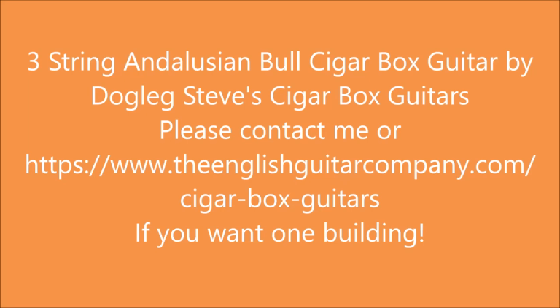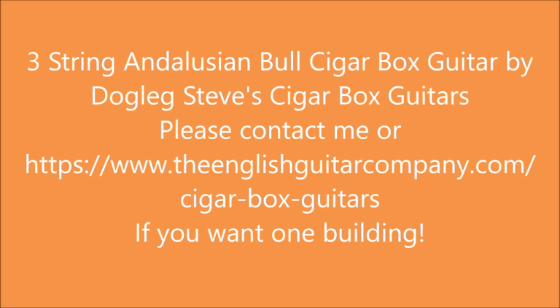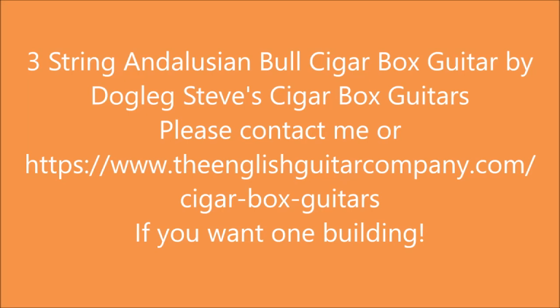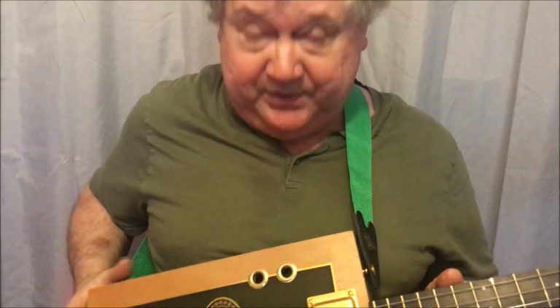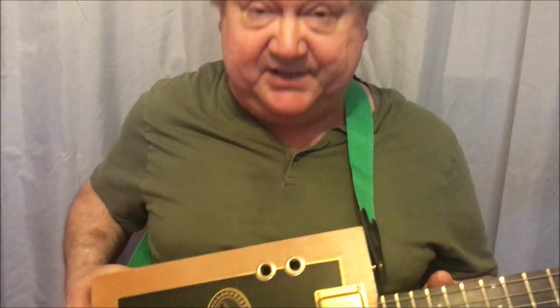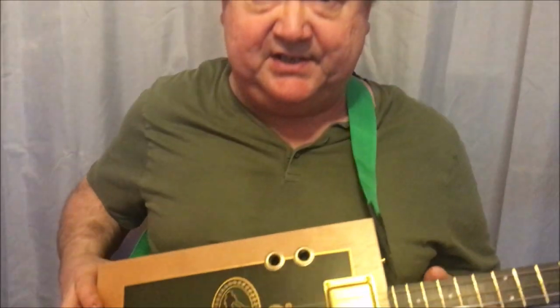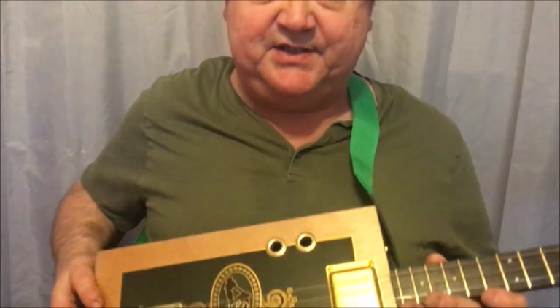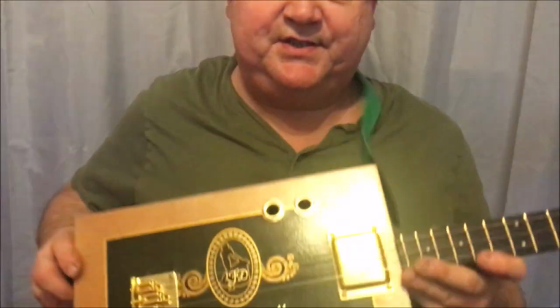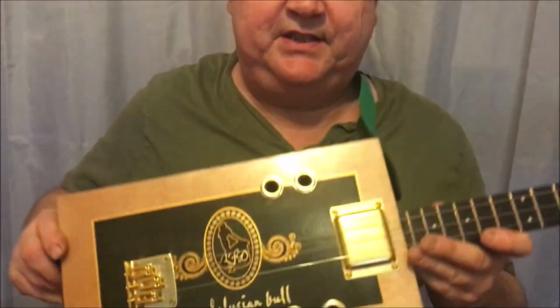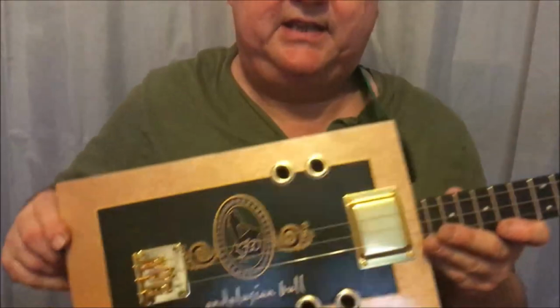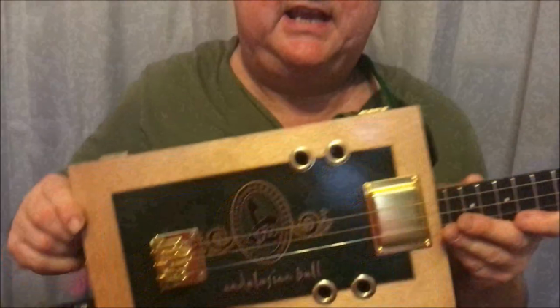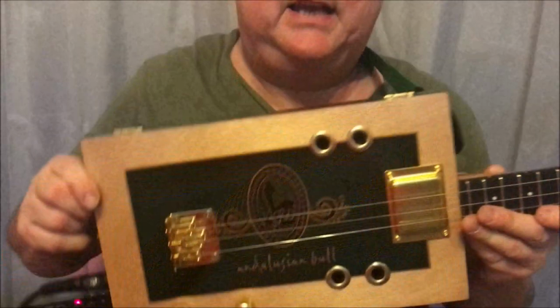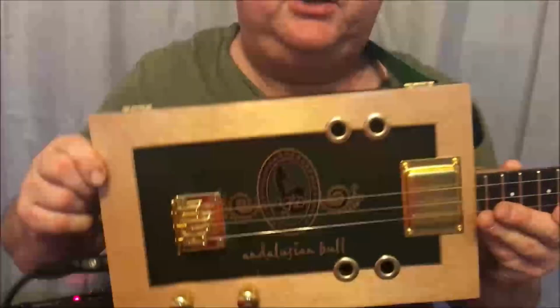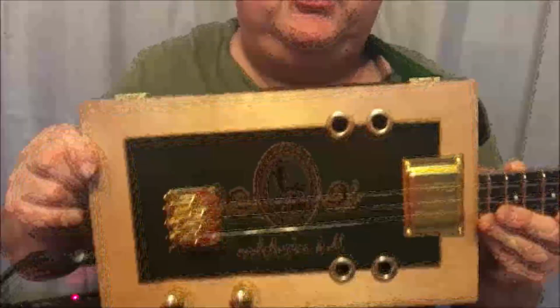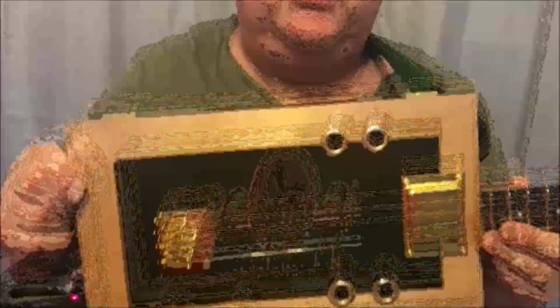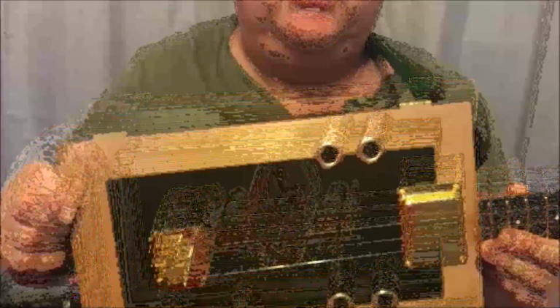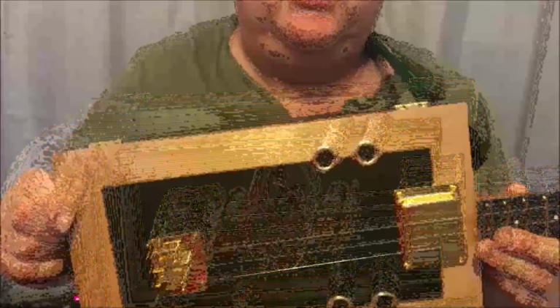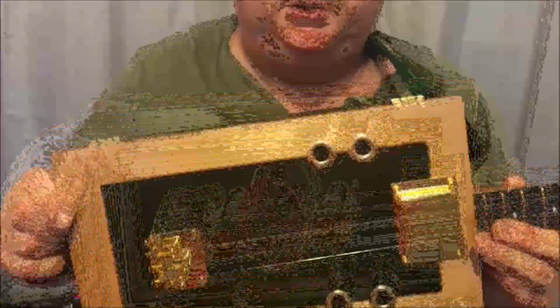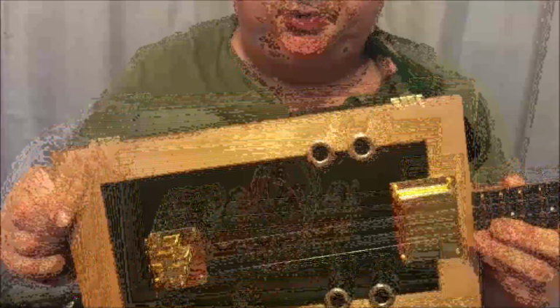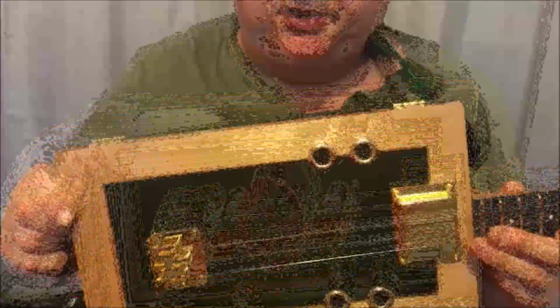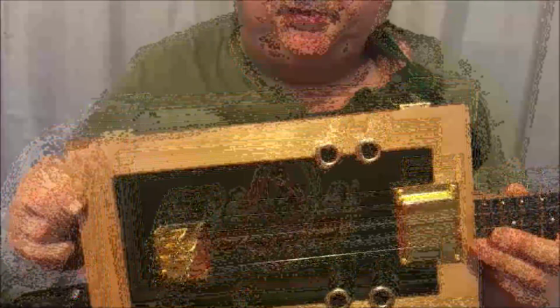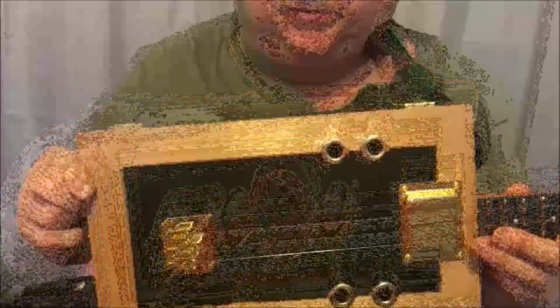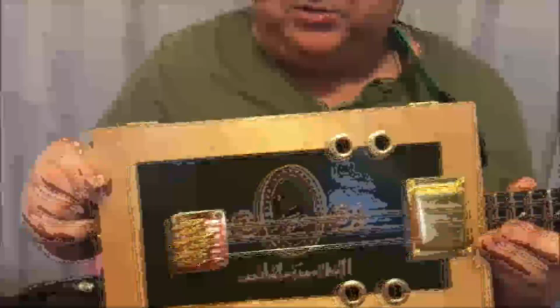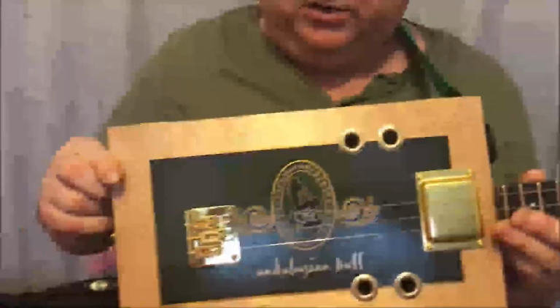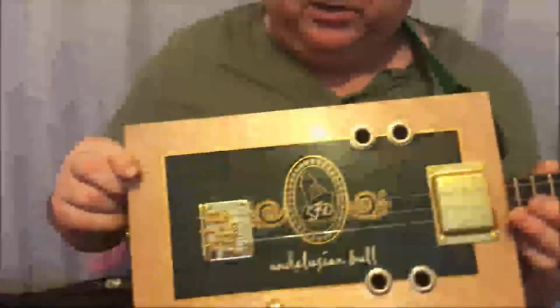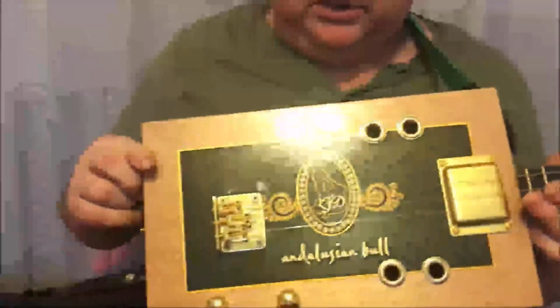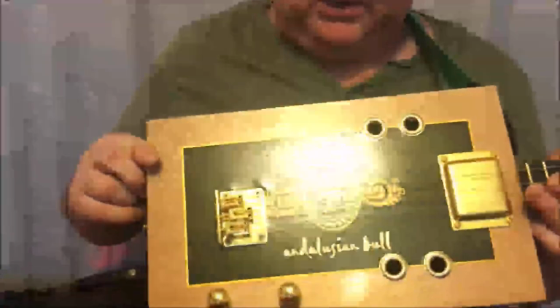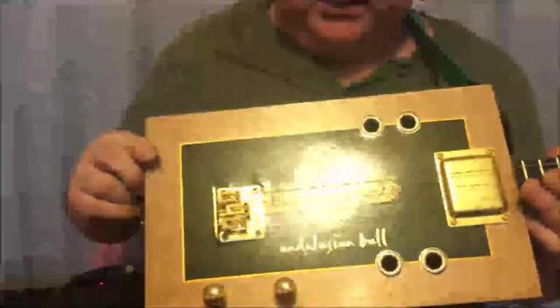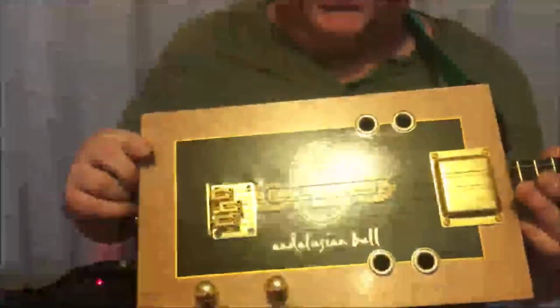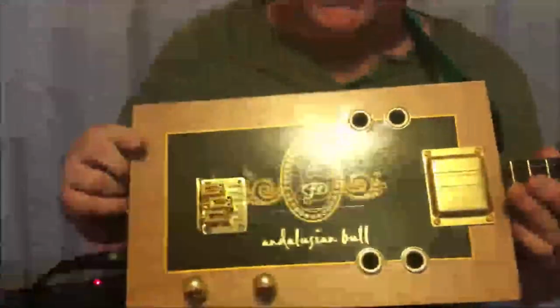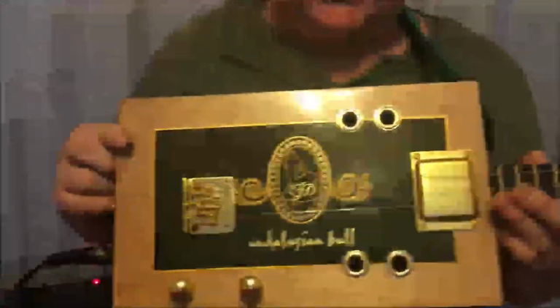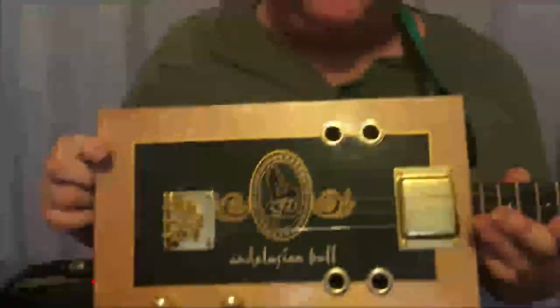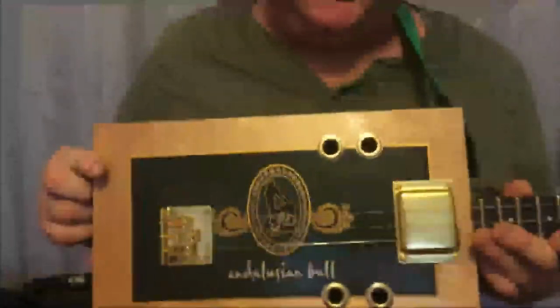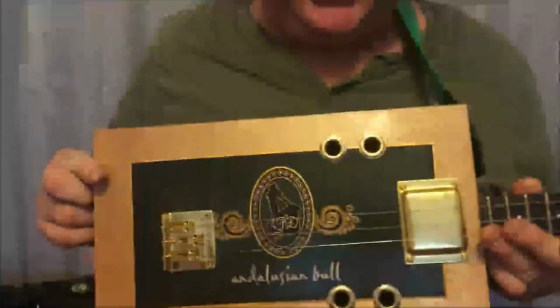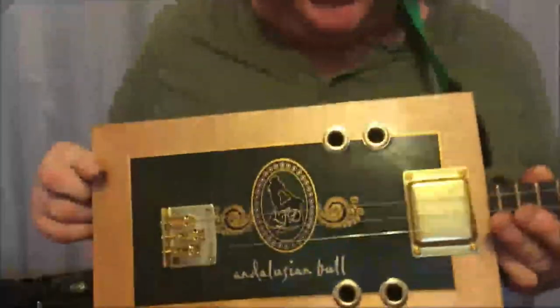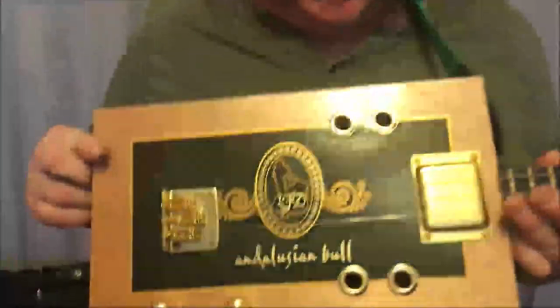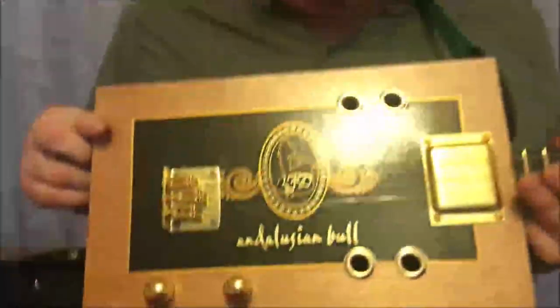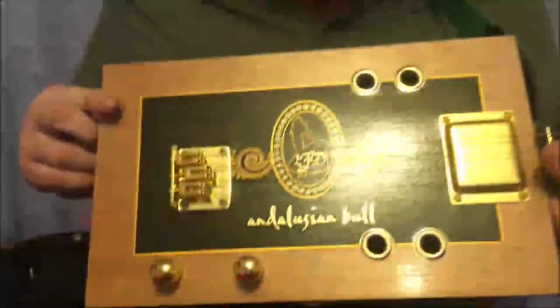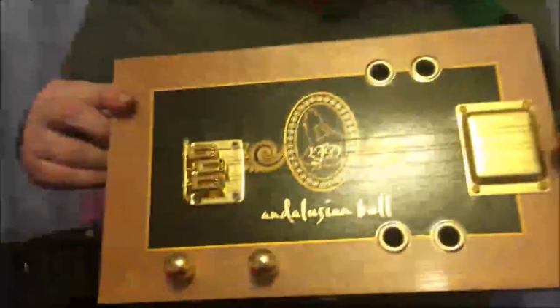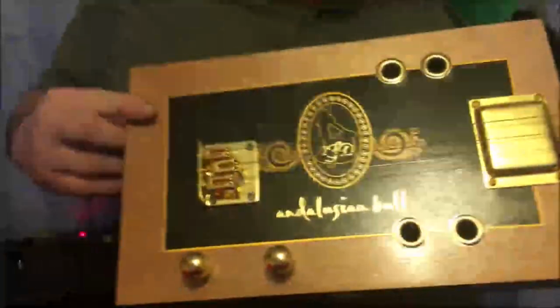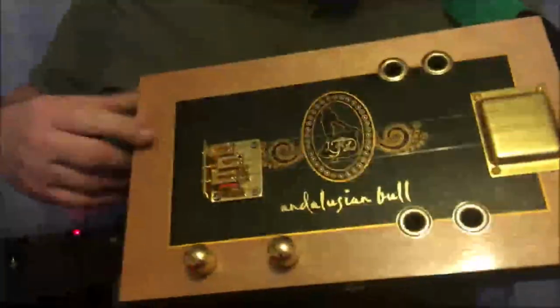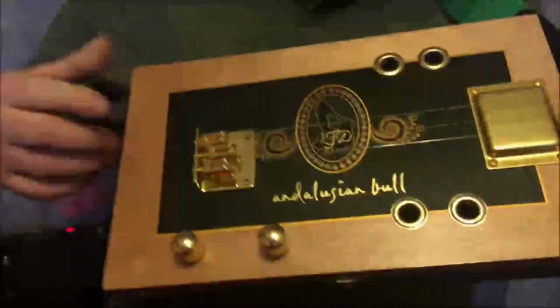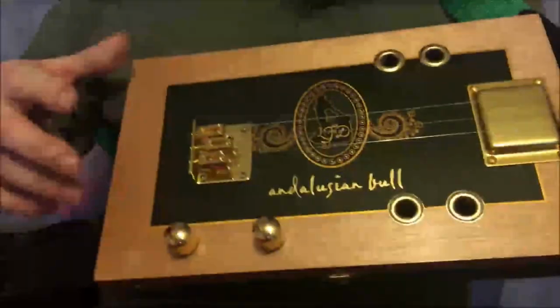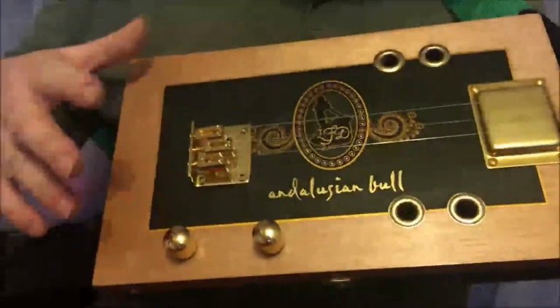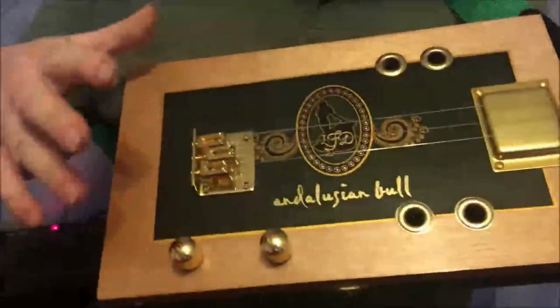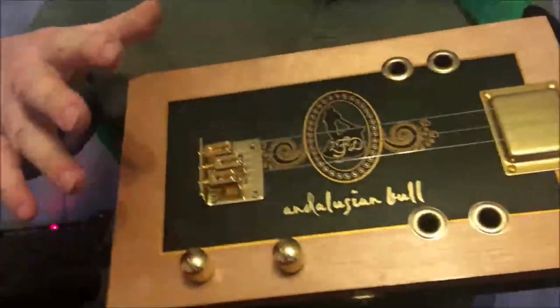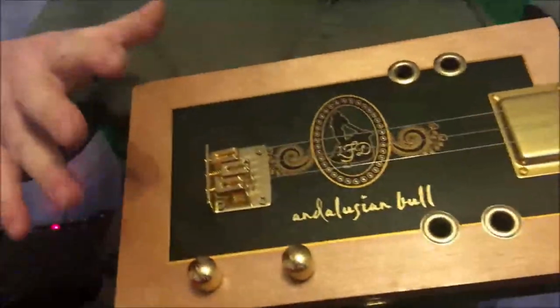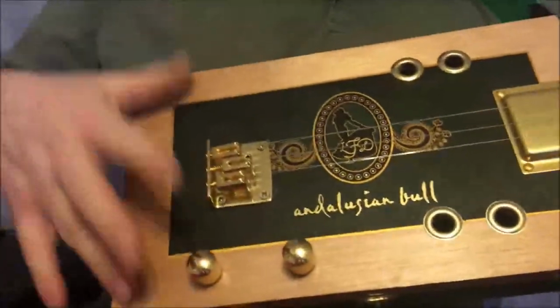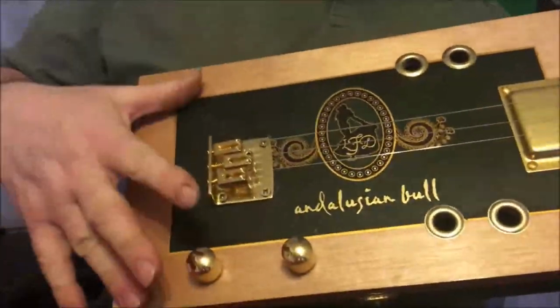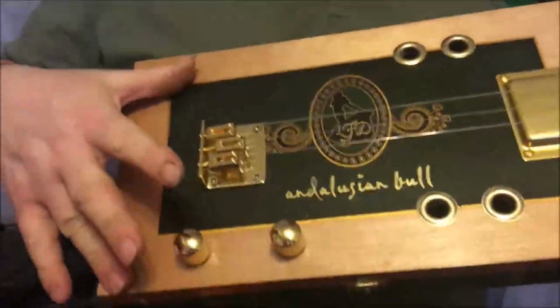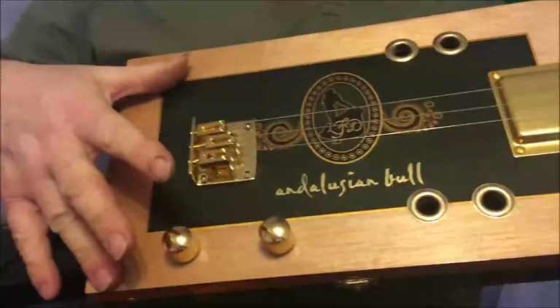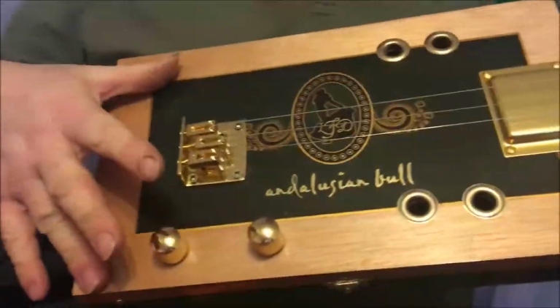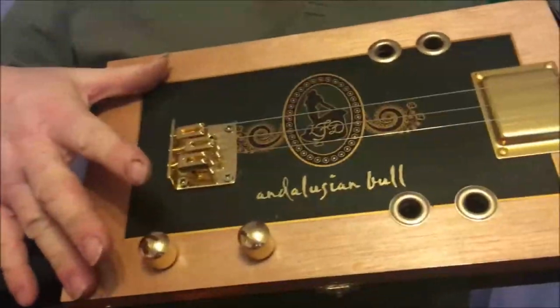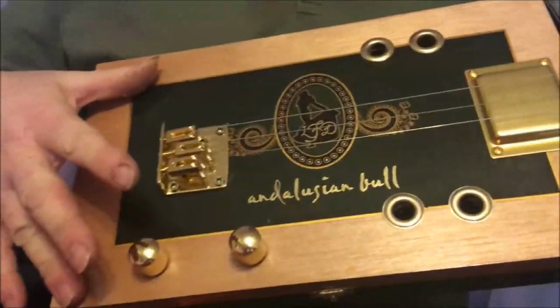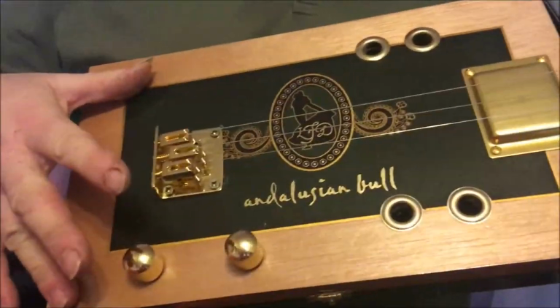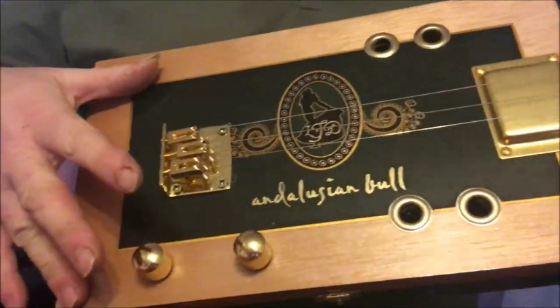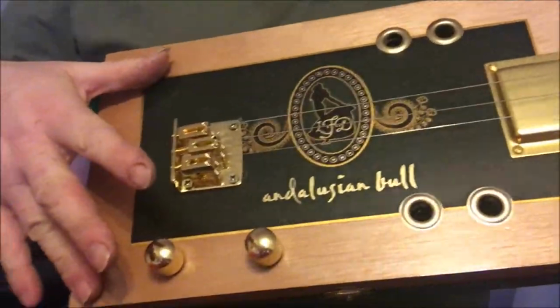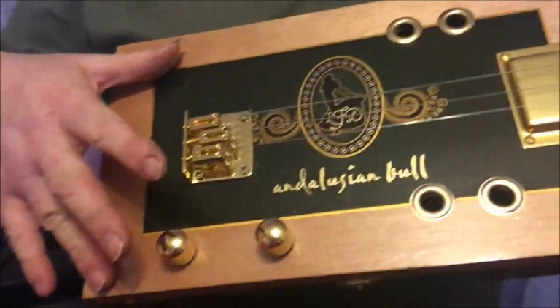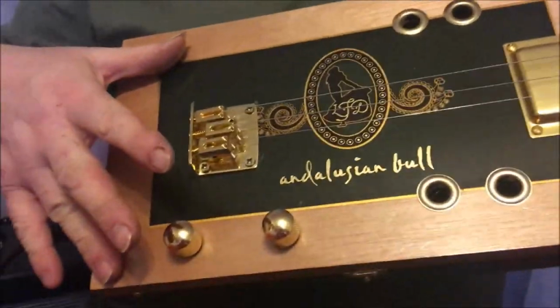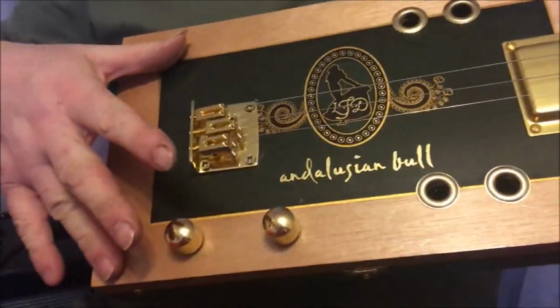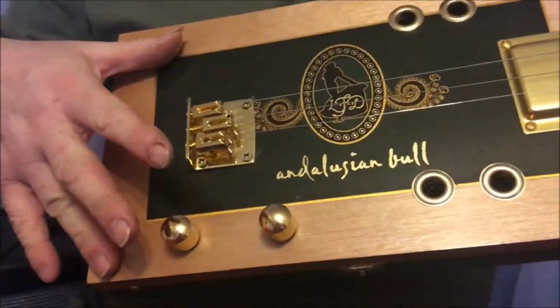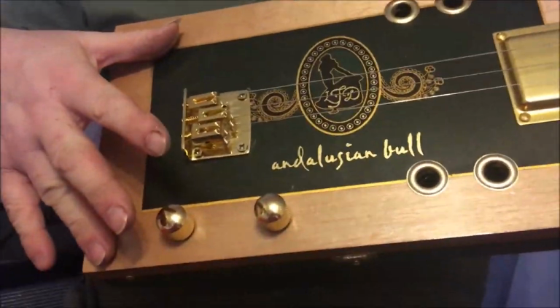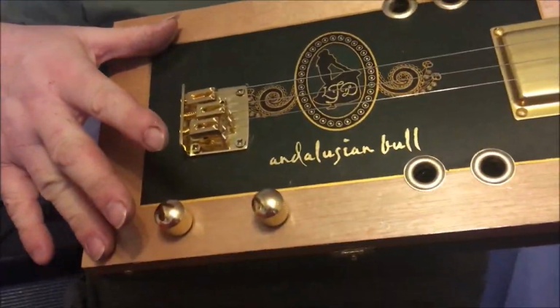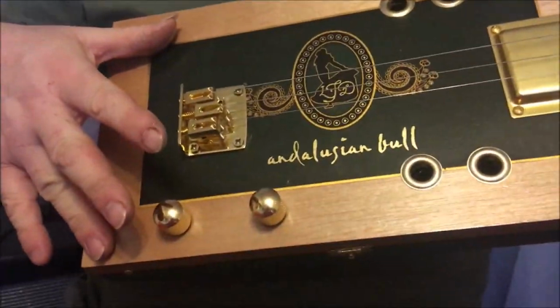This is the new Andalusian bull cigar box guitar. It's made with an Andalusian bull box.